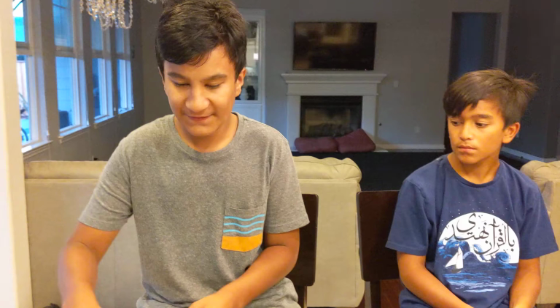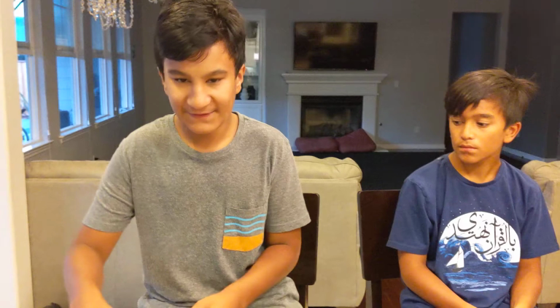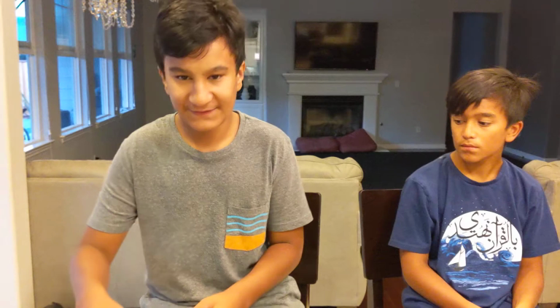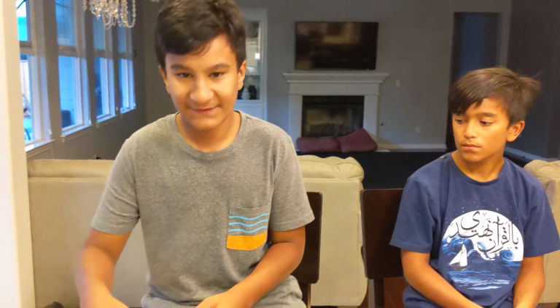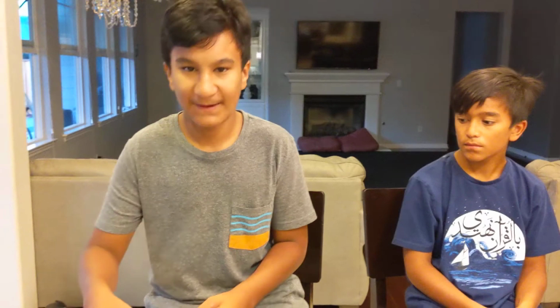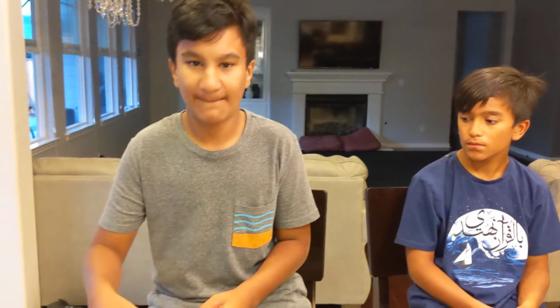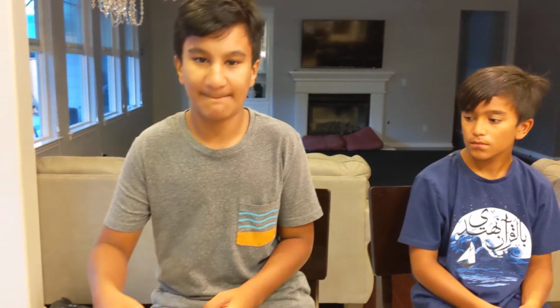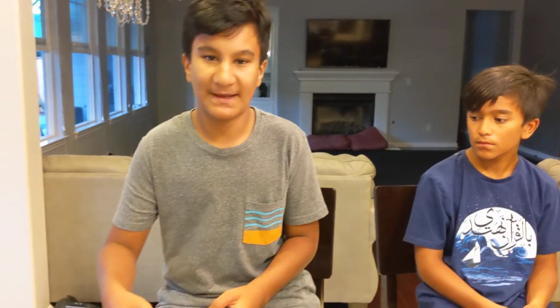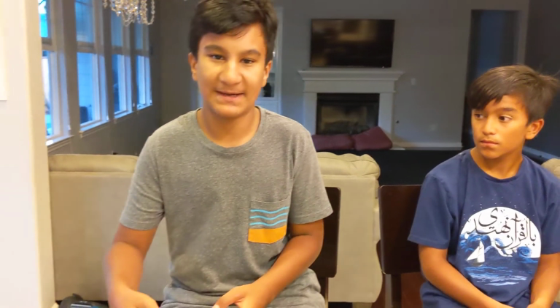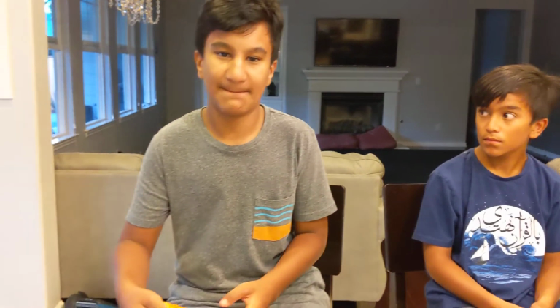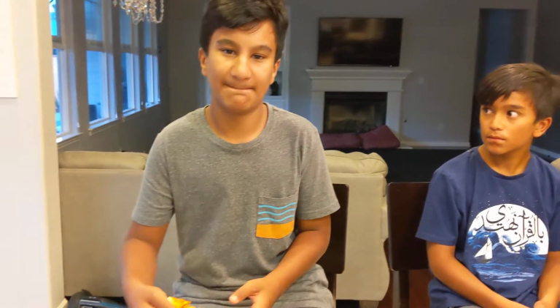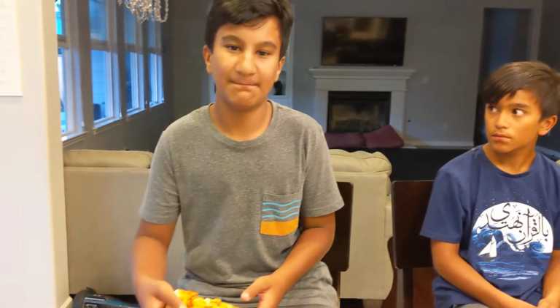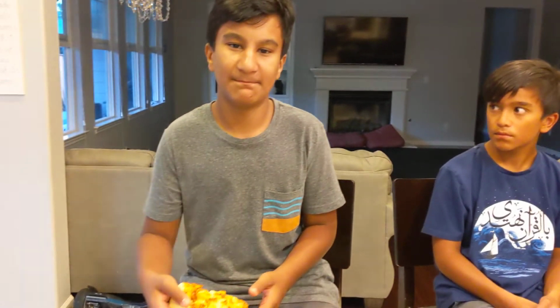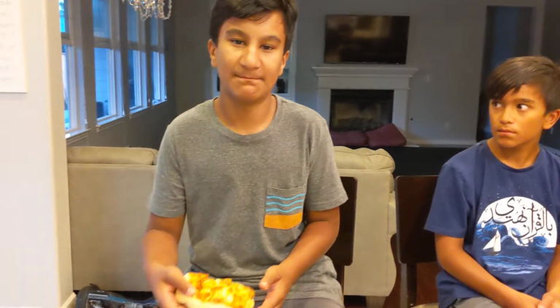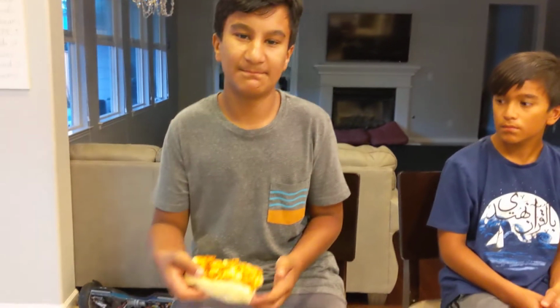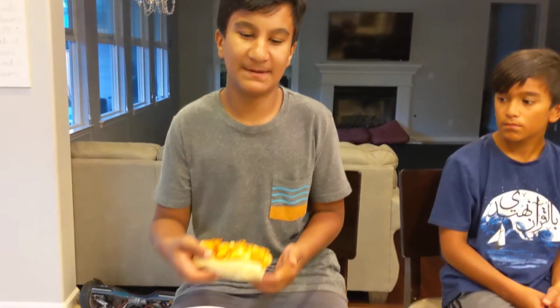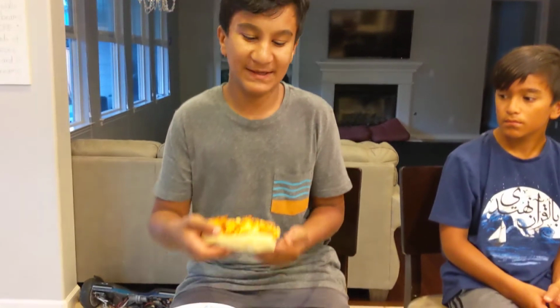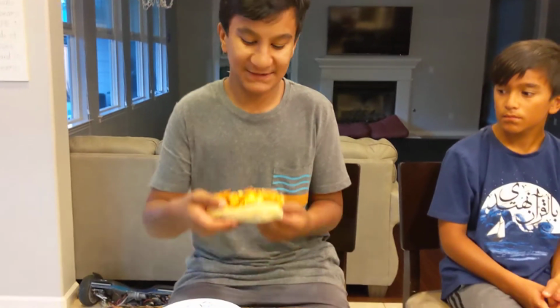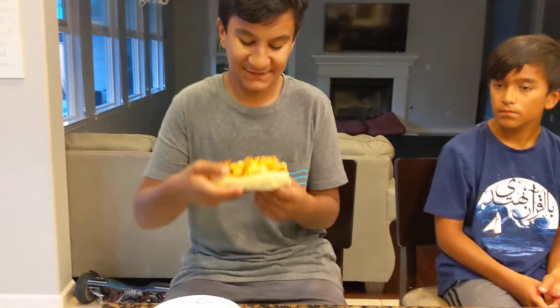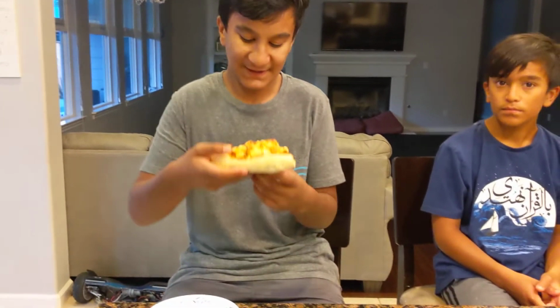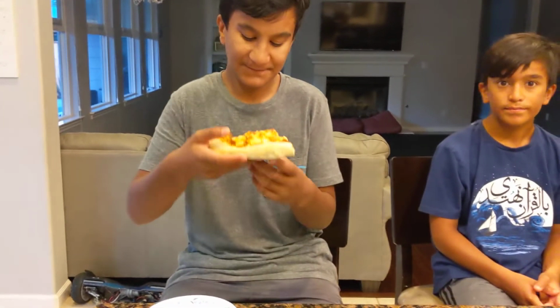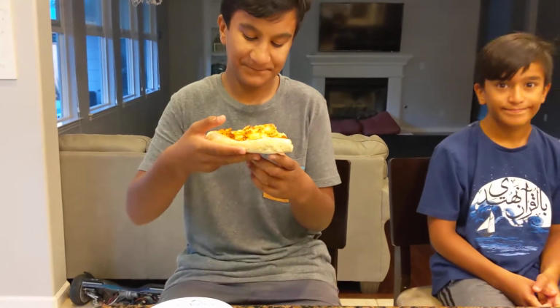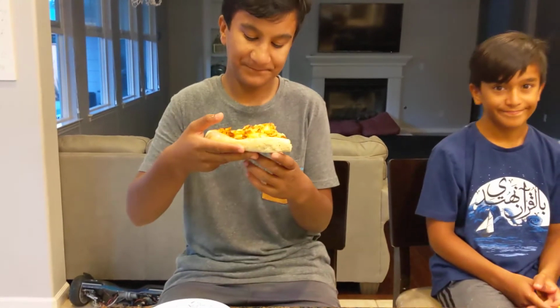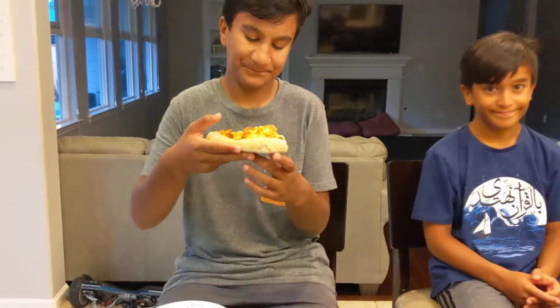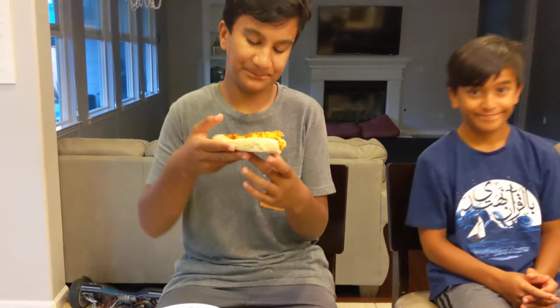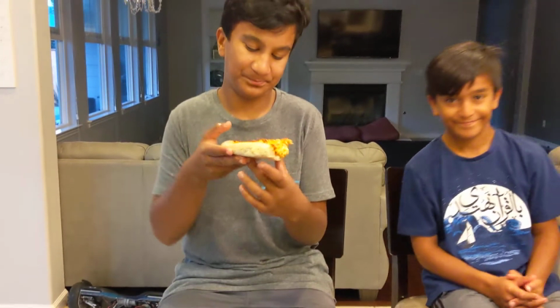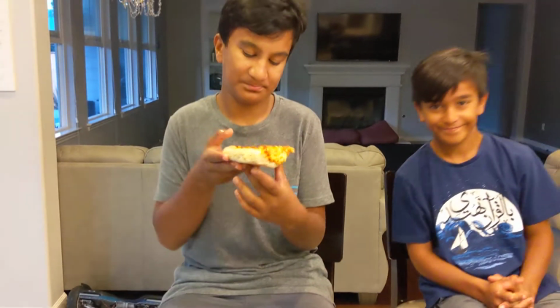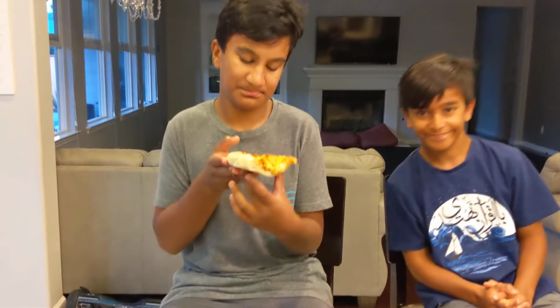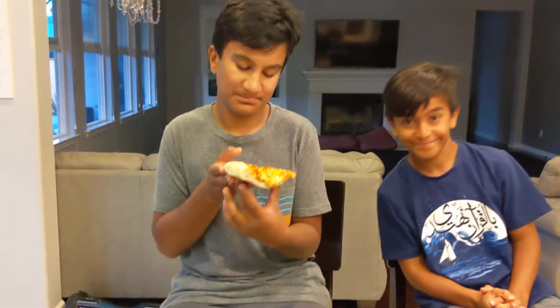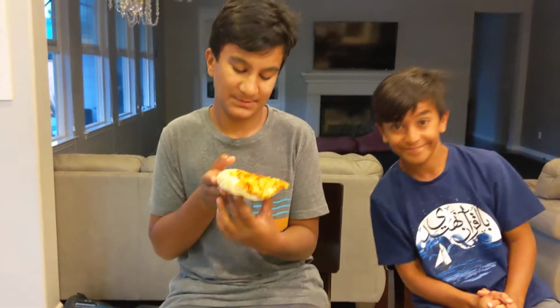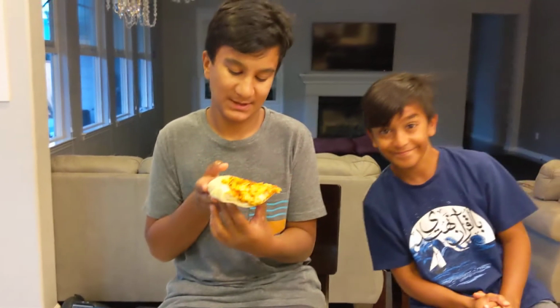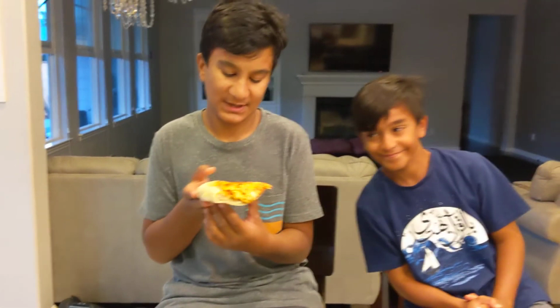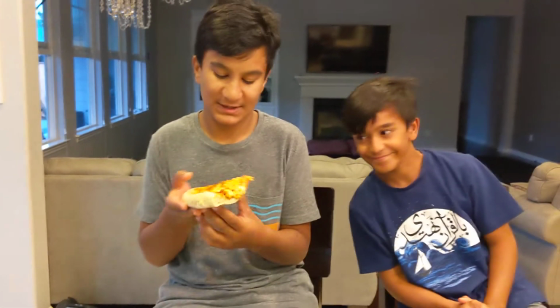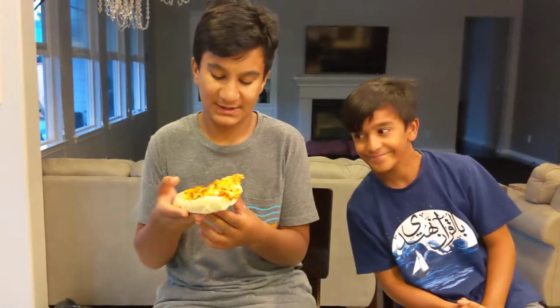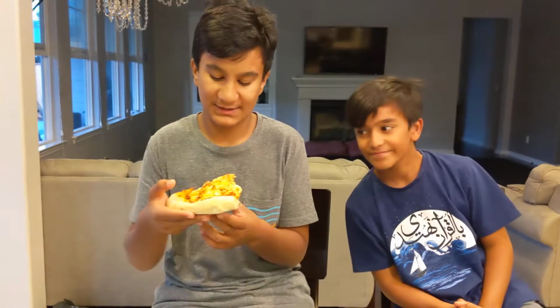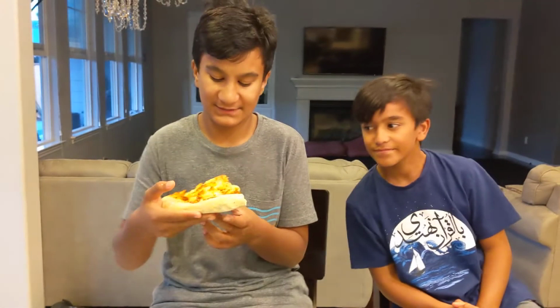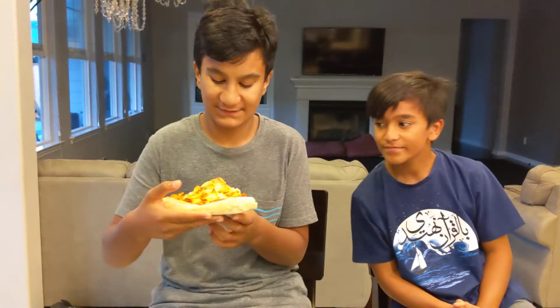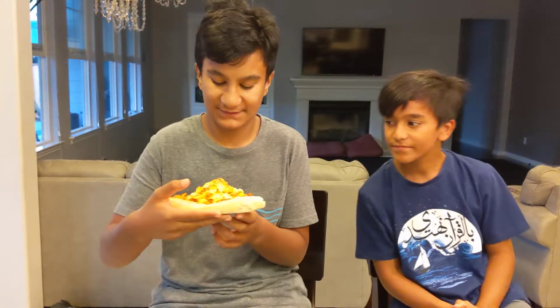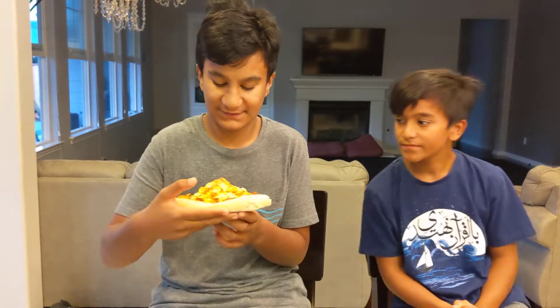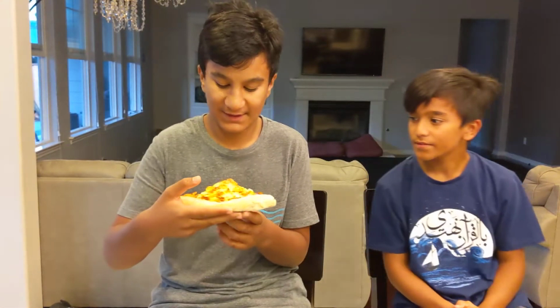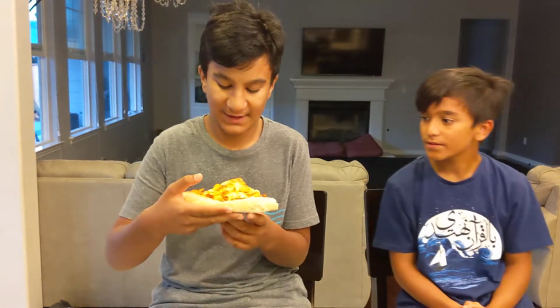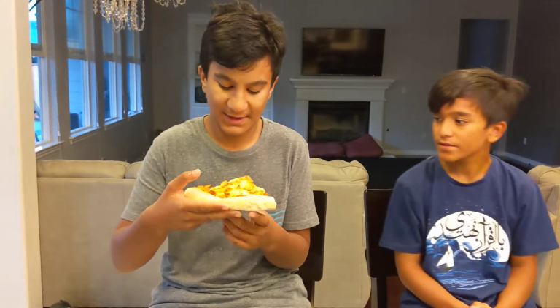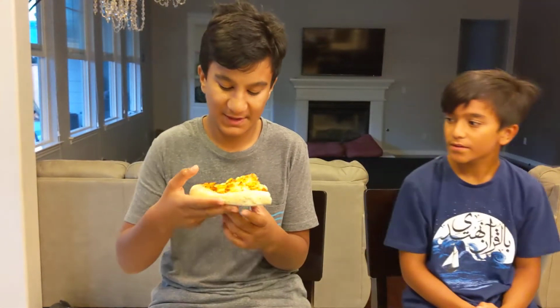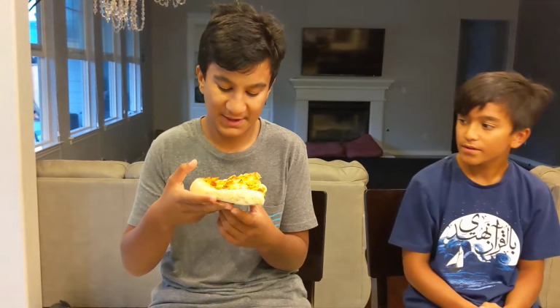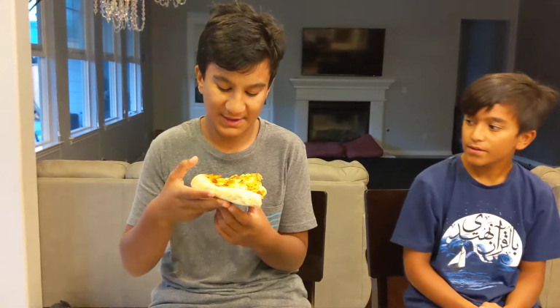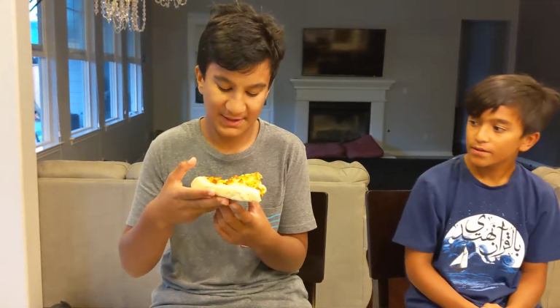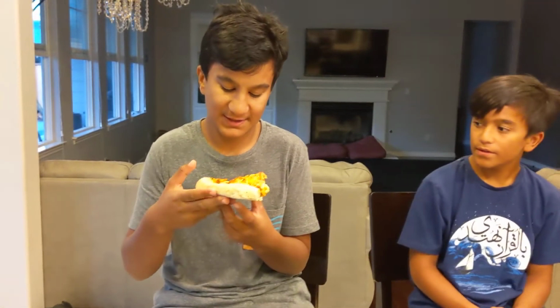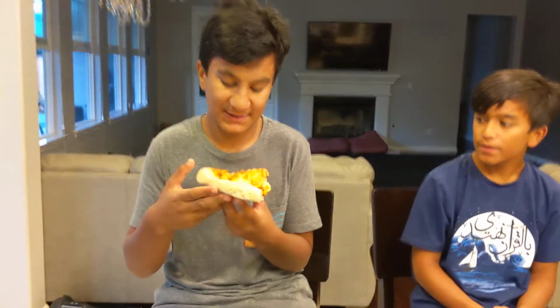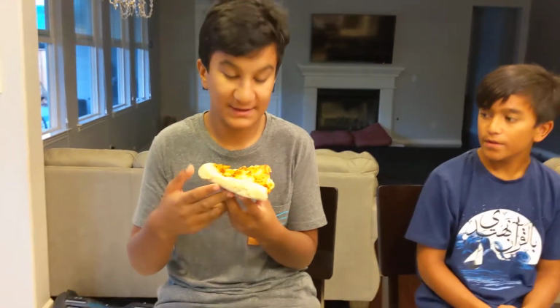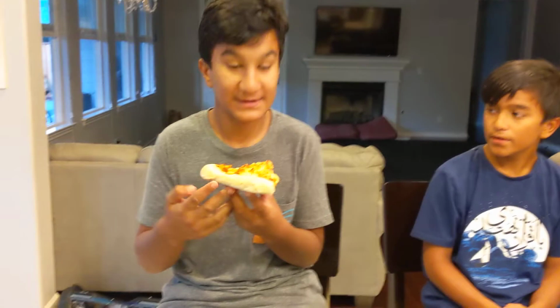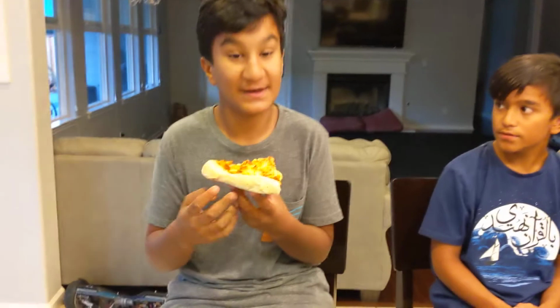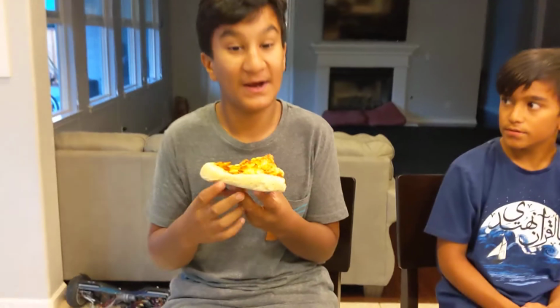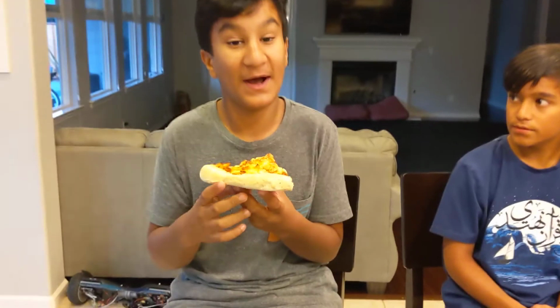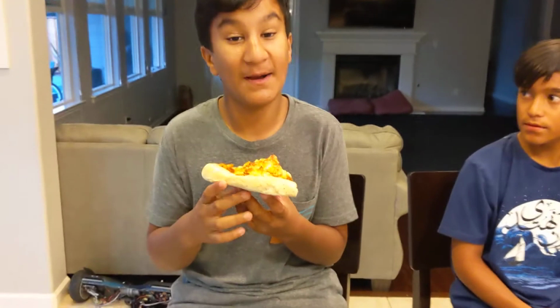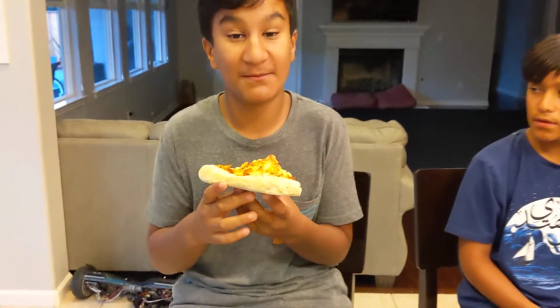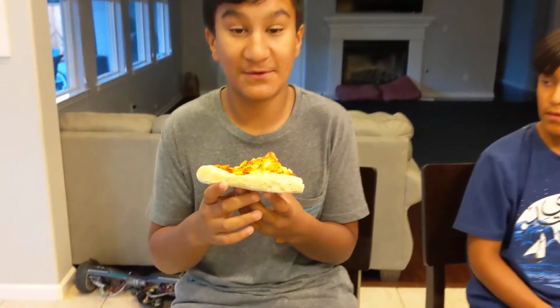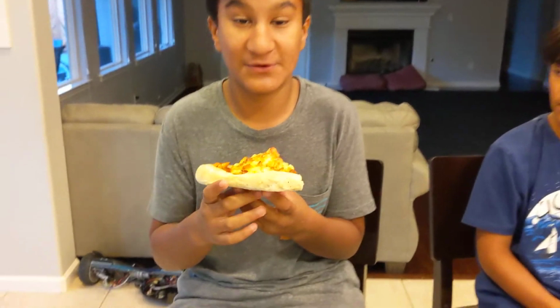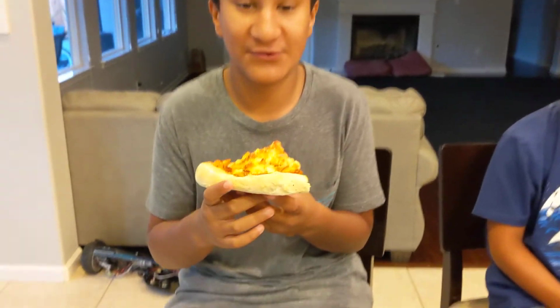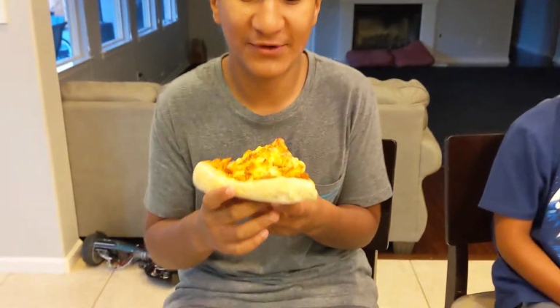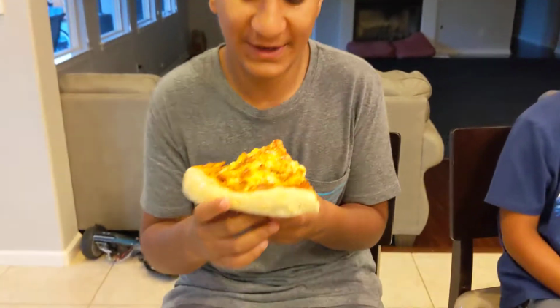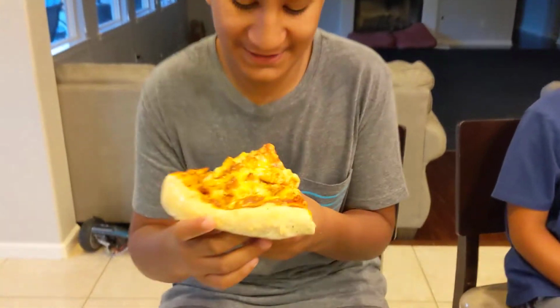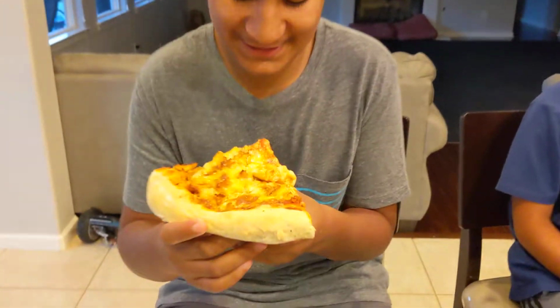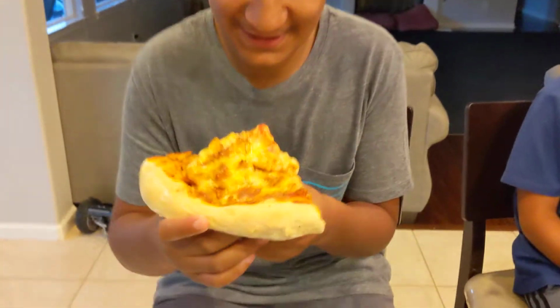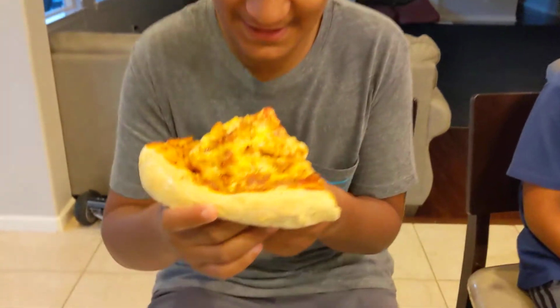So this is made of pizza, as you can see. Now I'm going to try it.